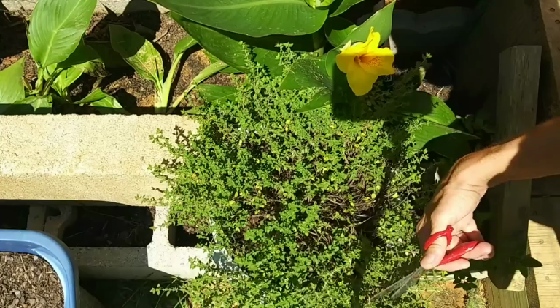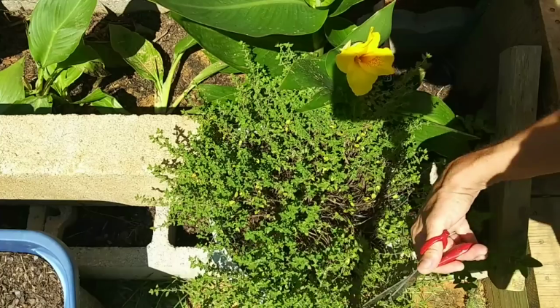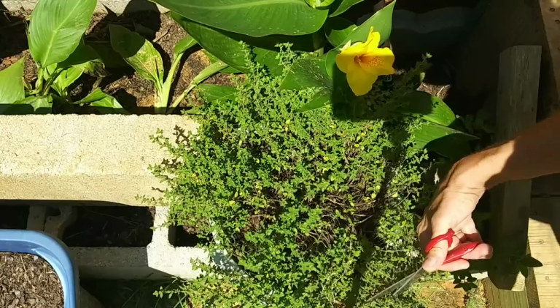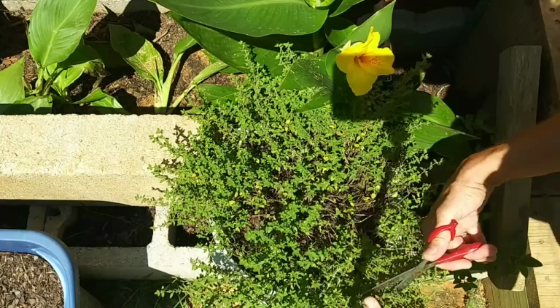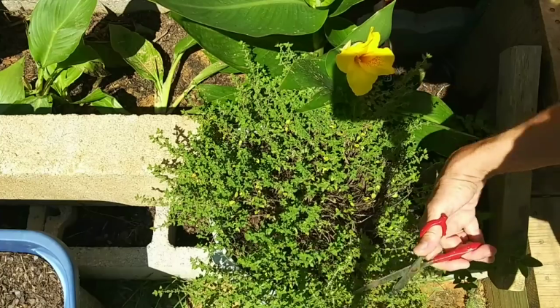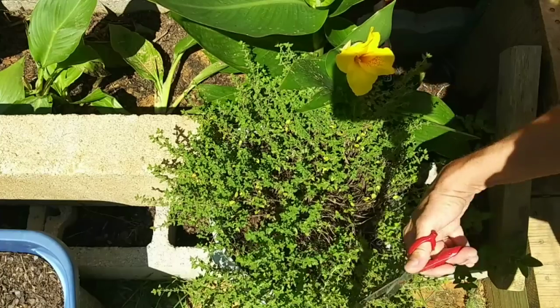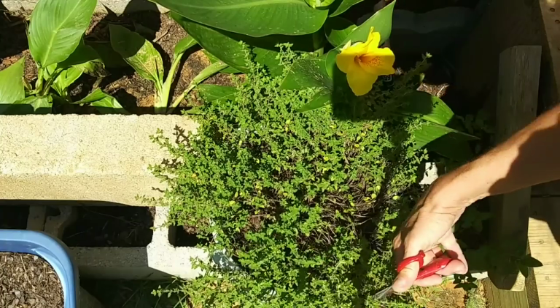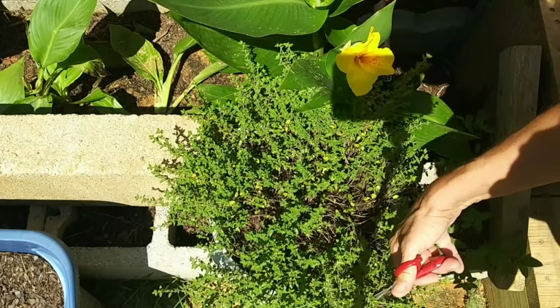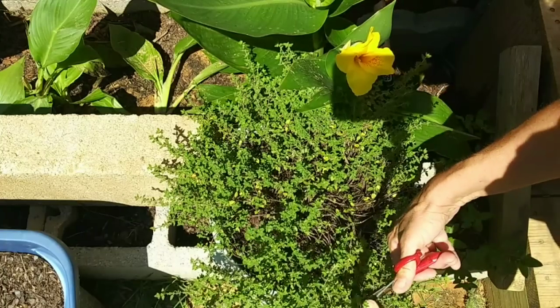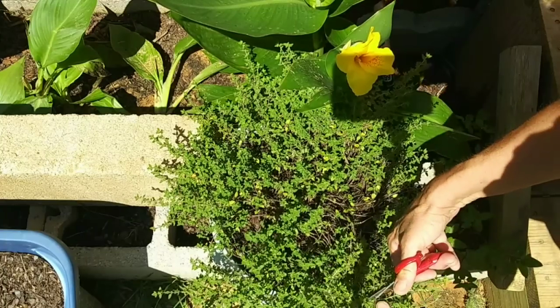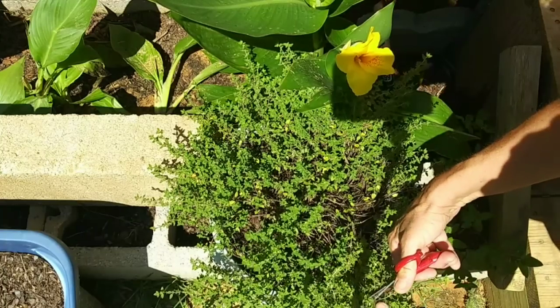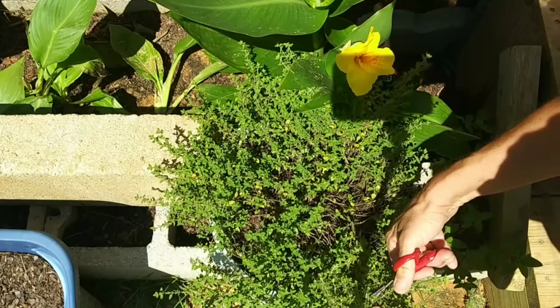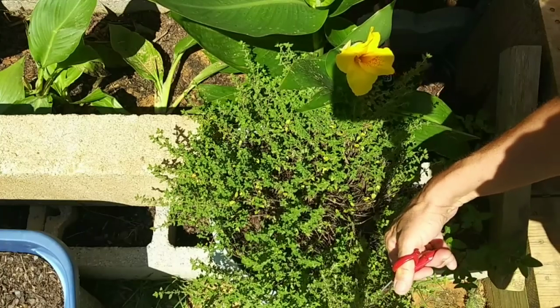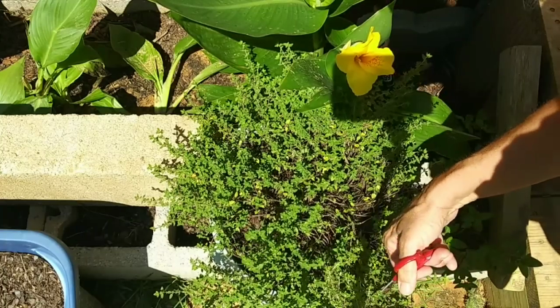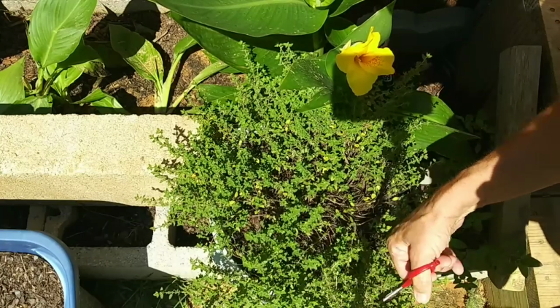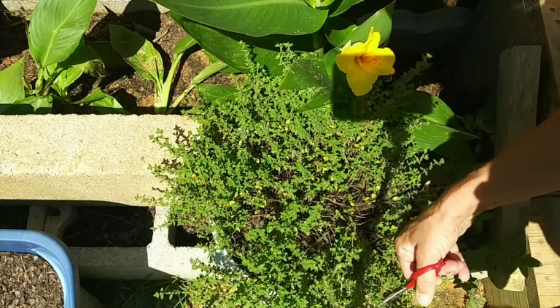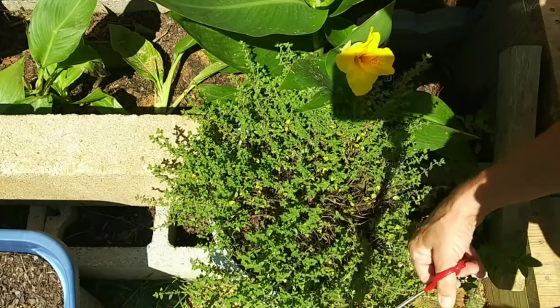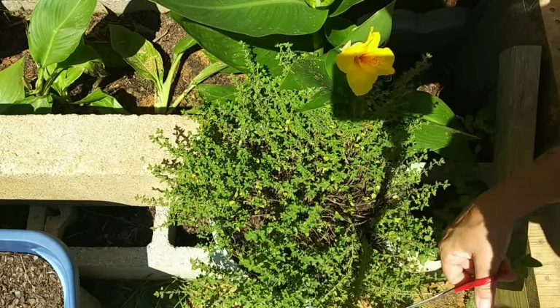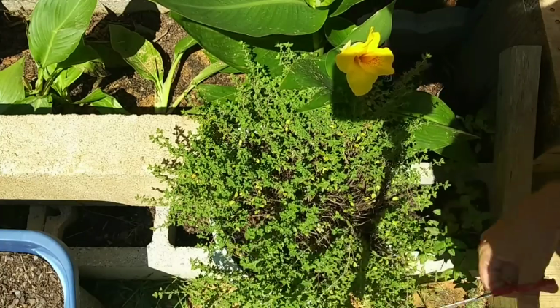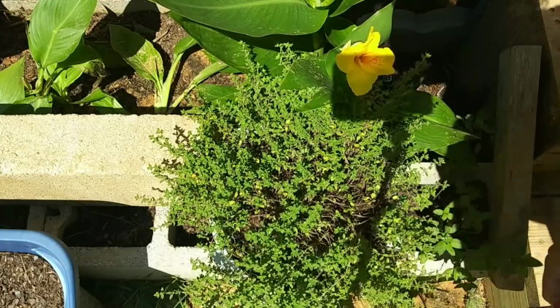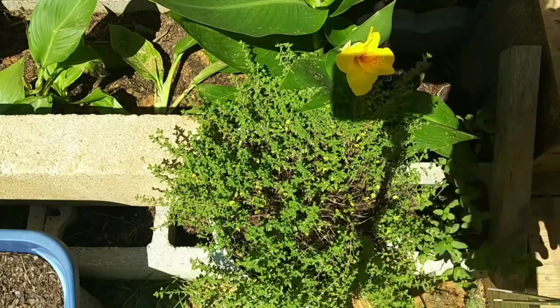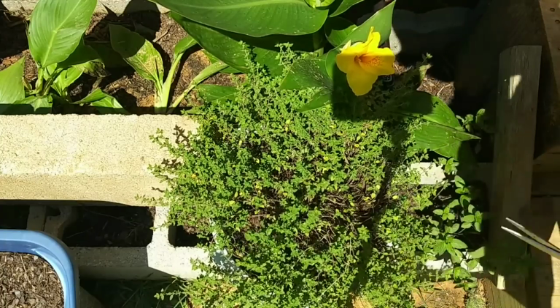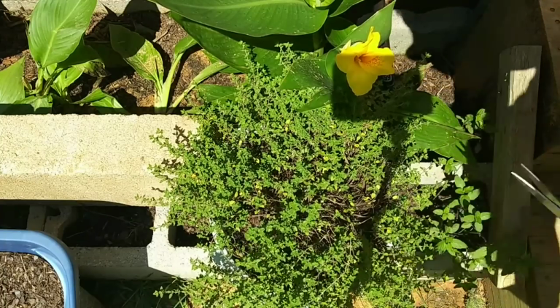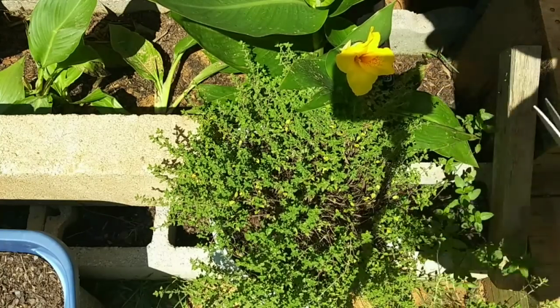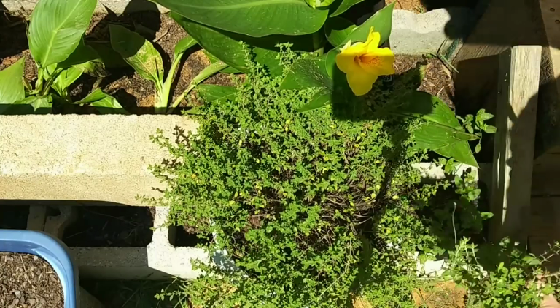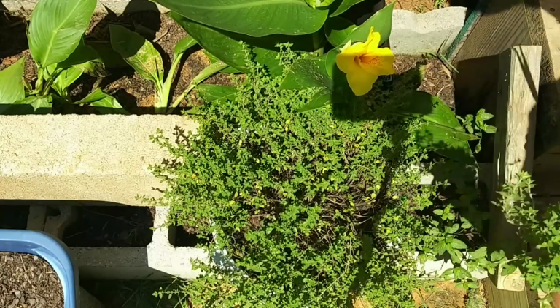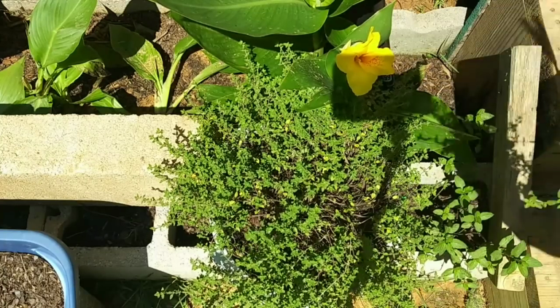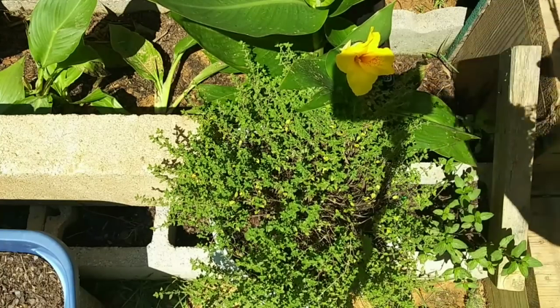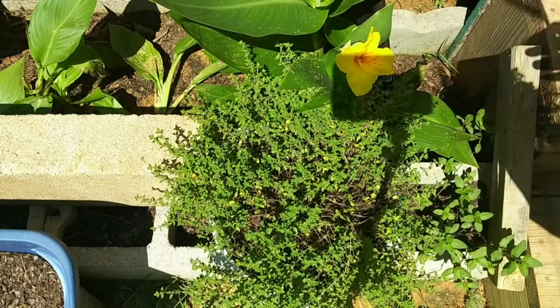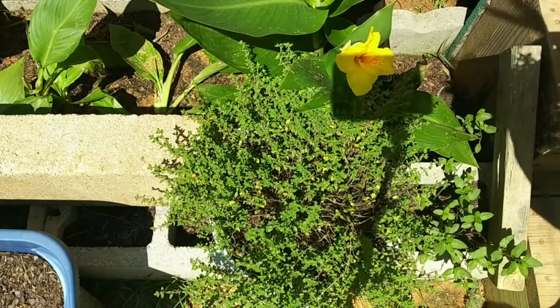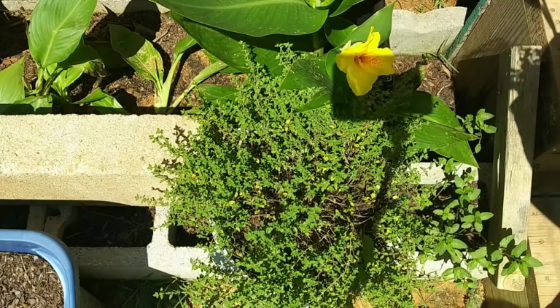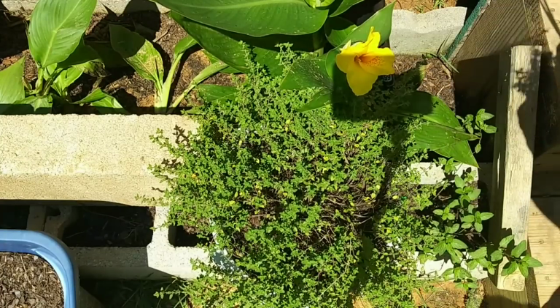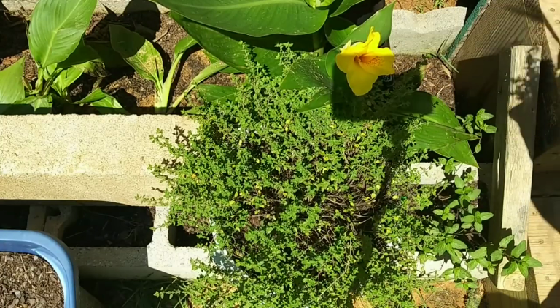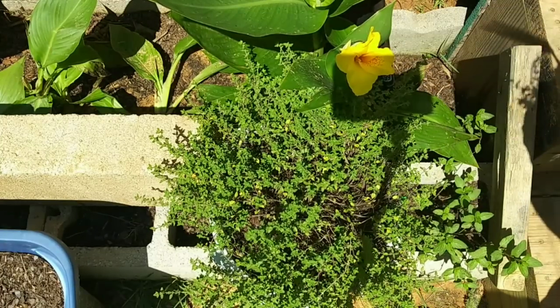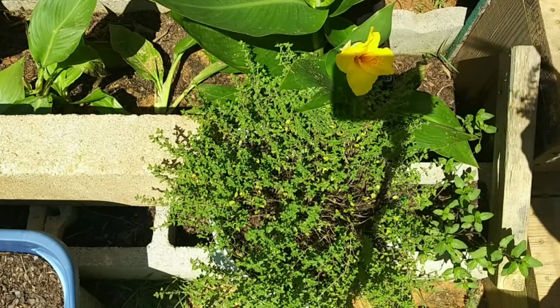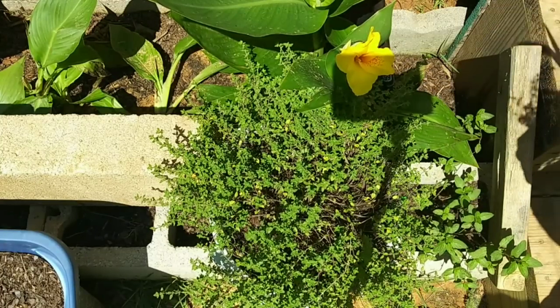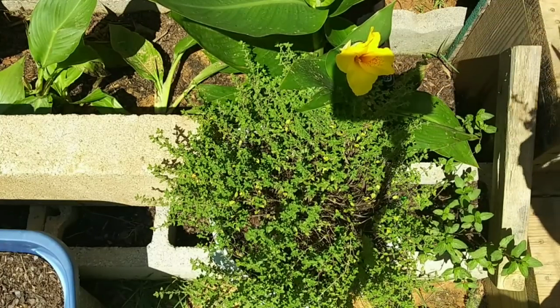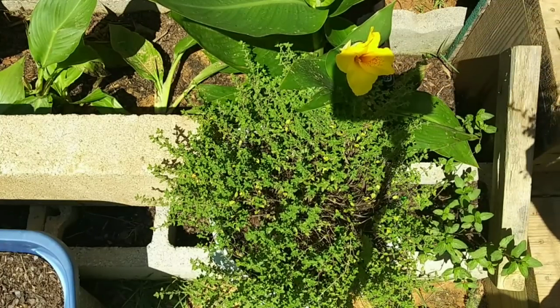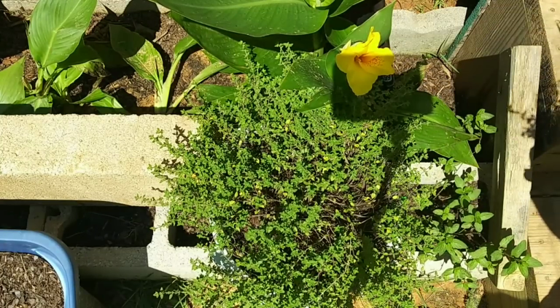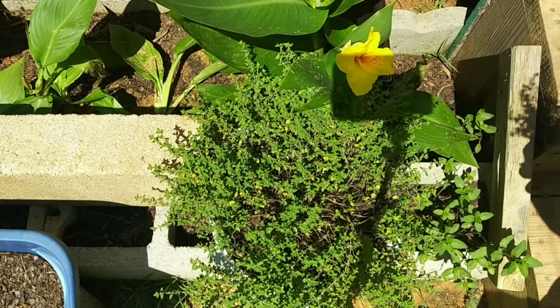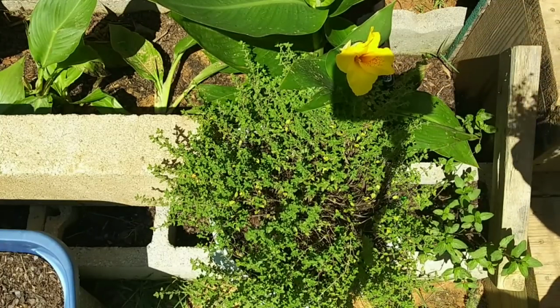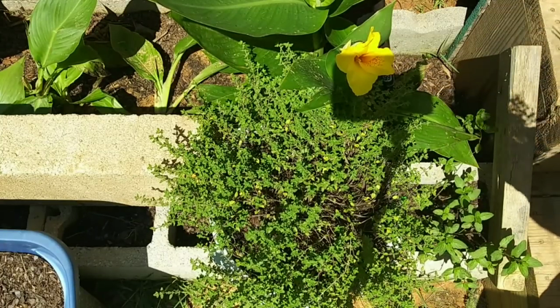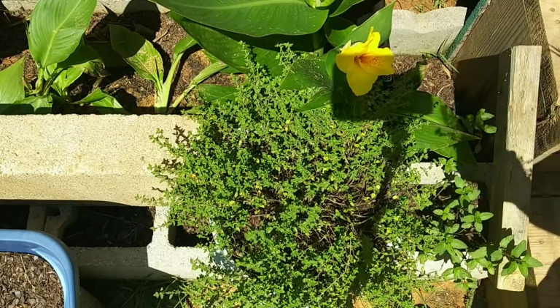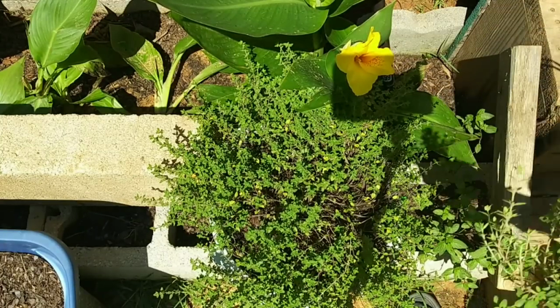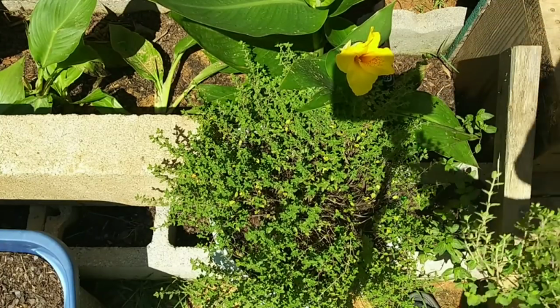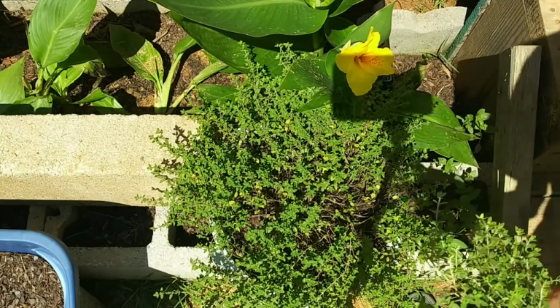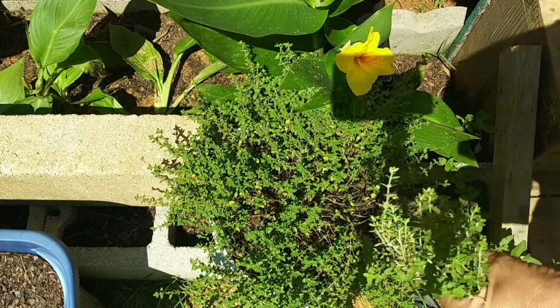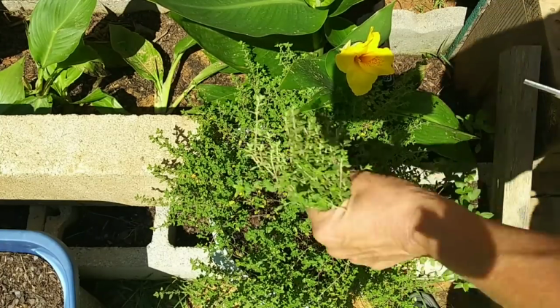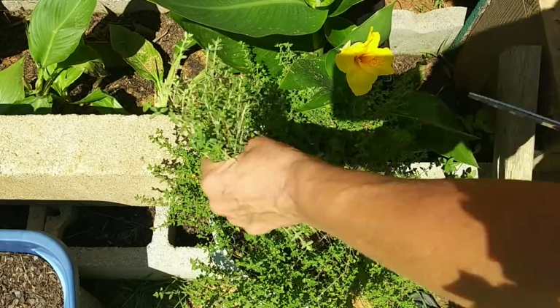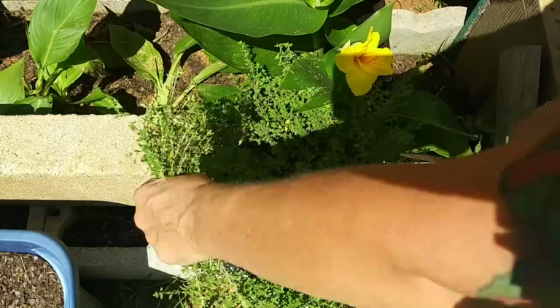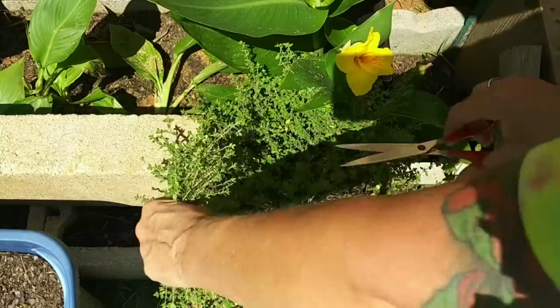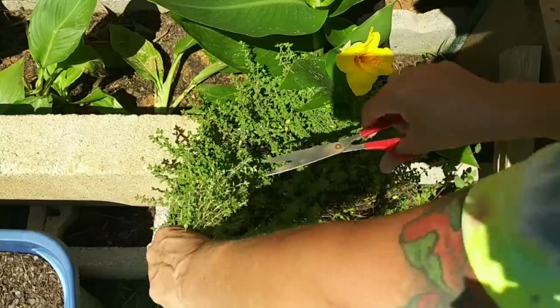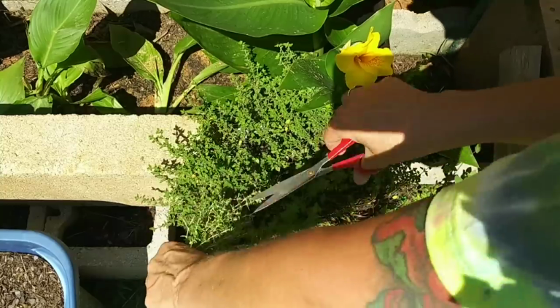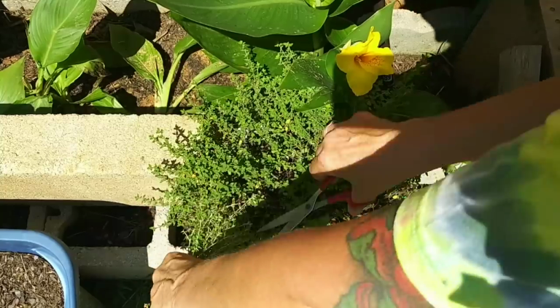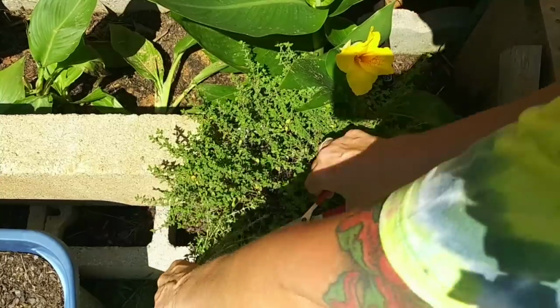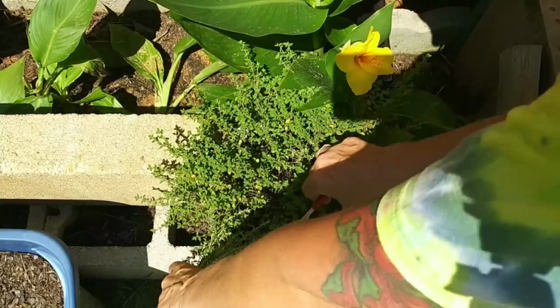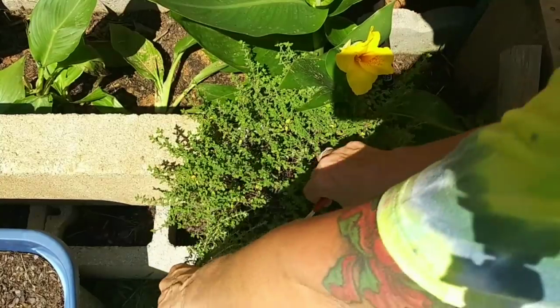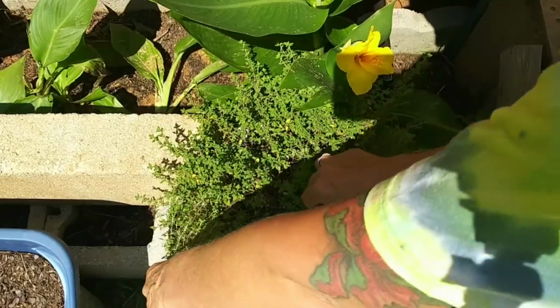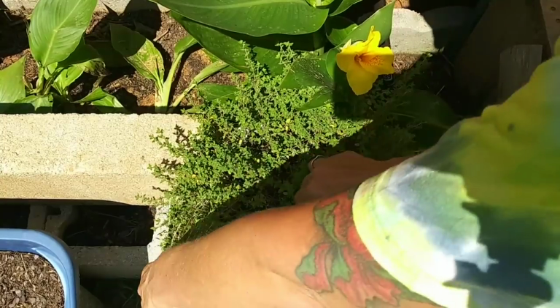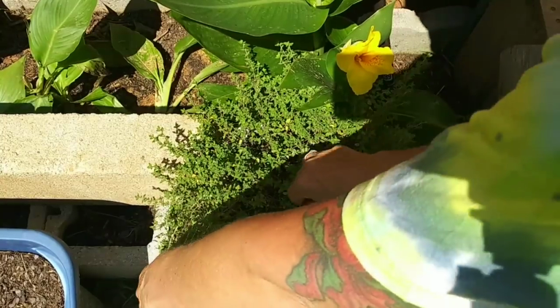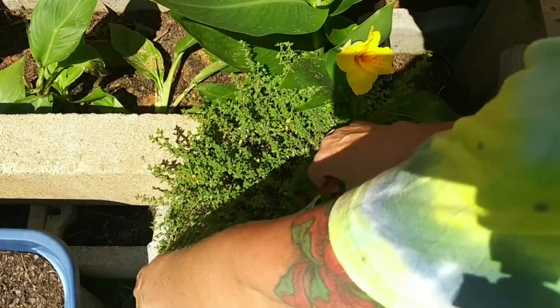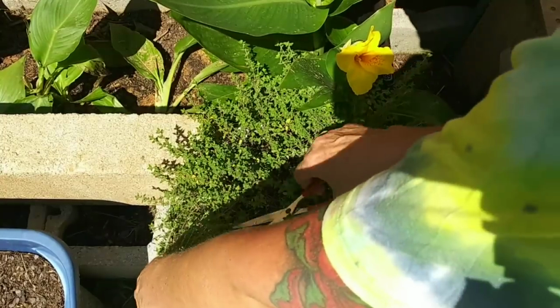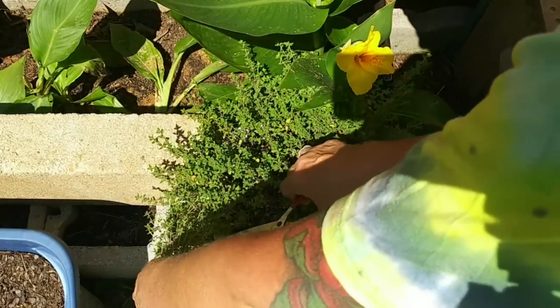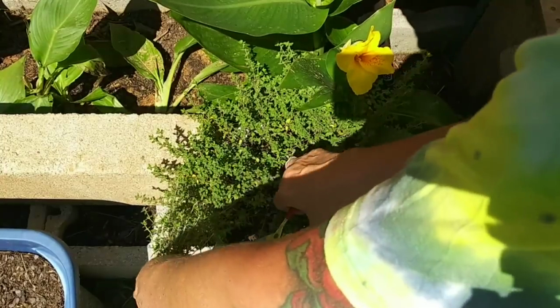Oh, it smells so good. I love cutting herbs. It smells wonderful.